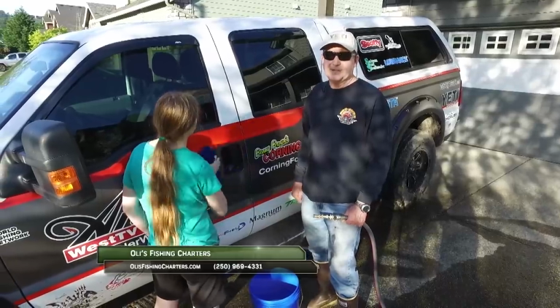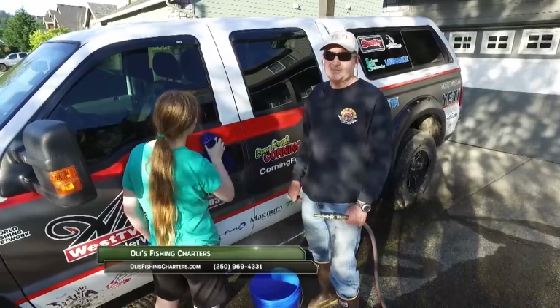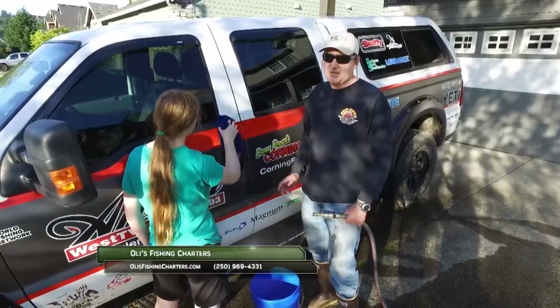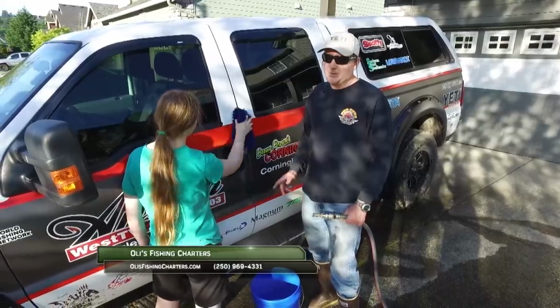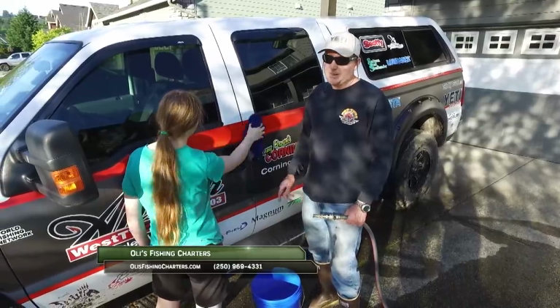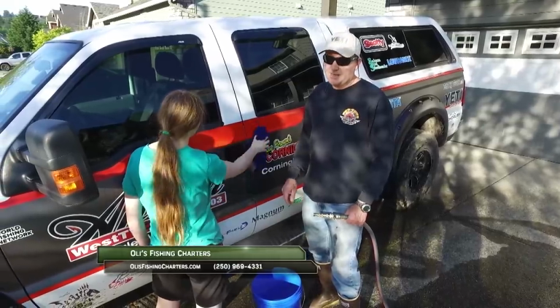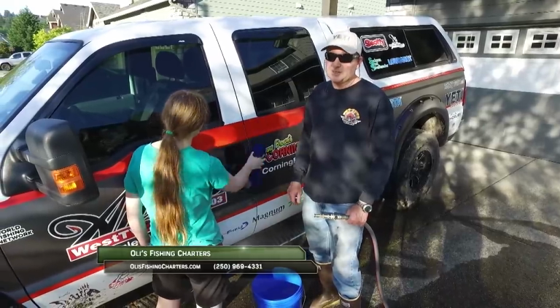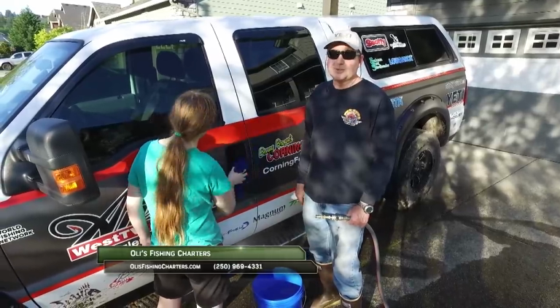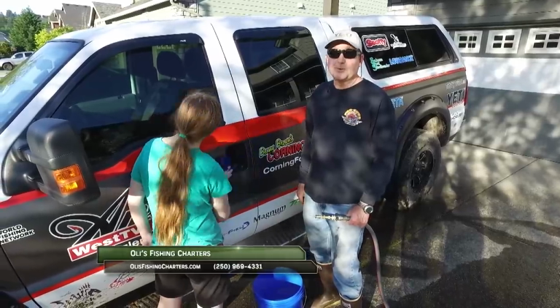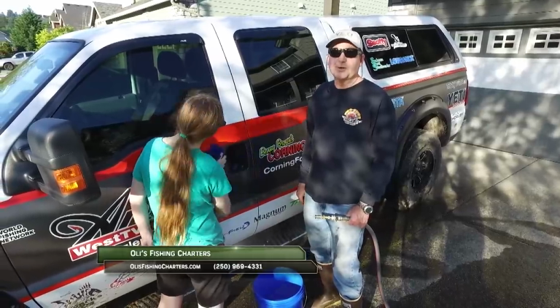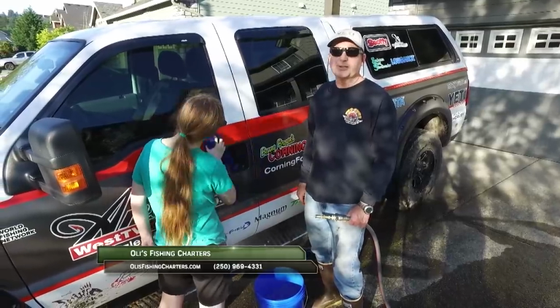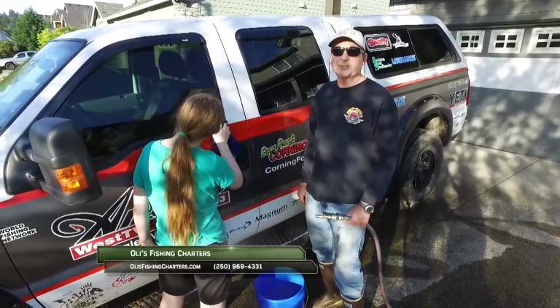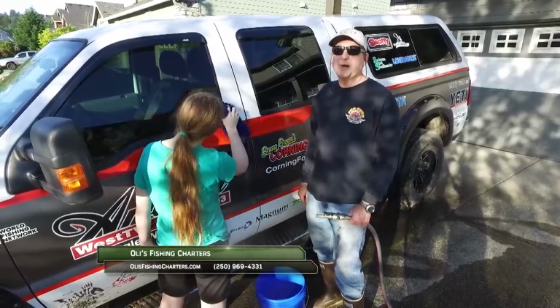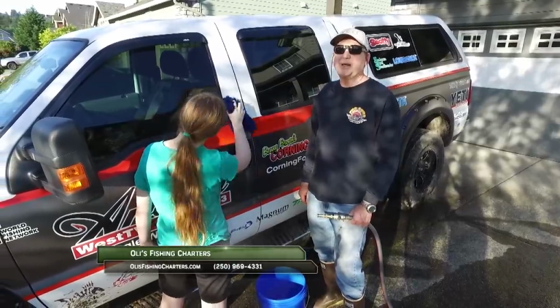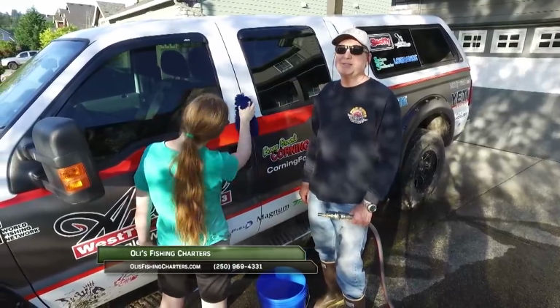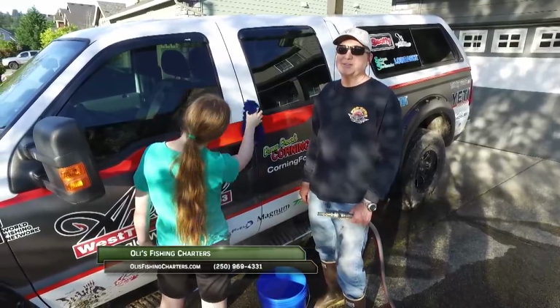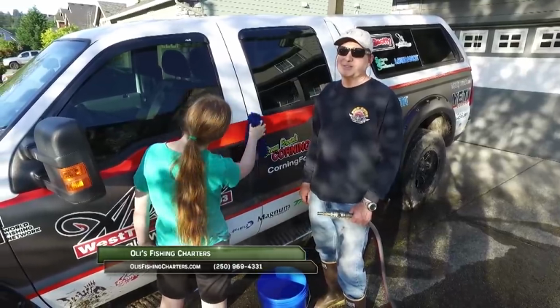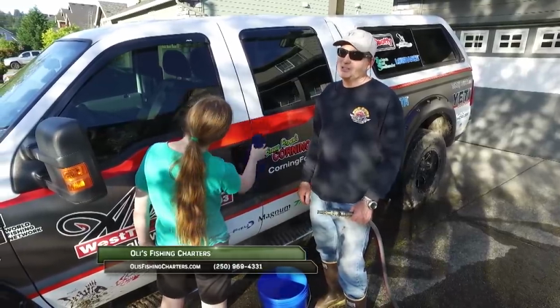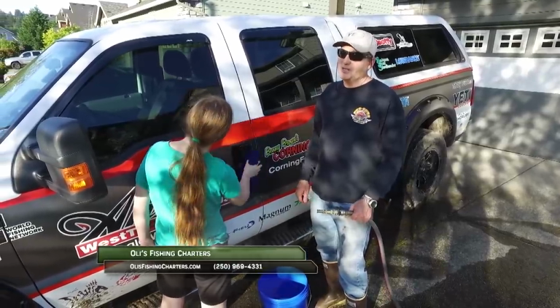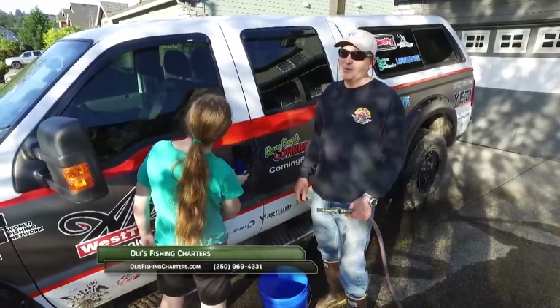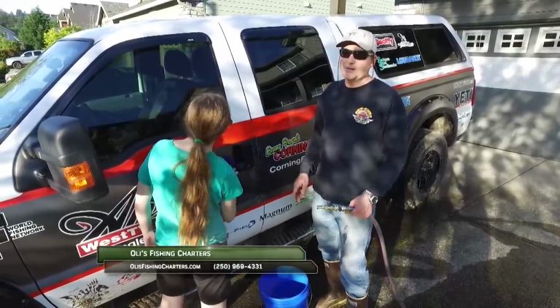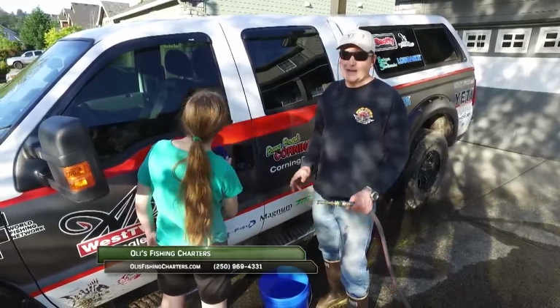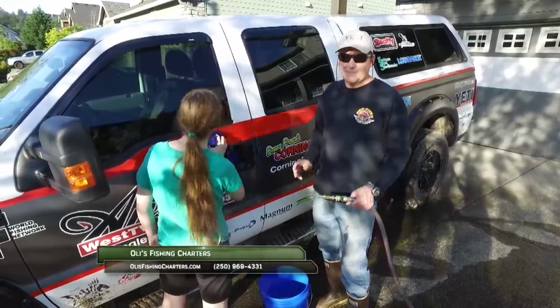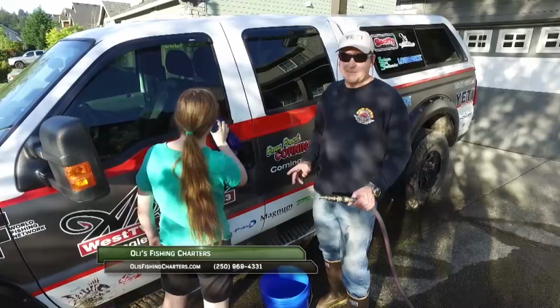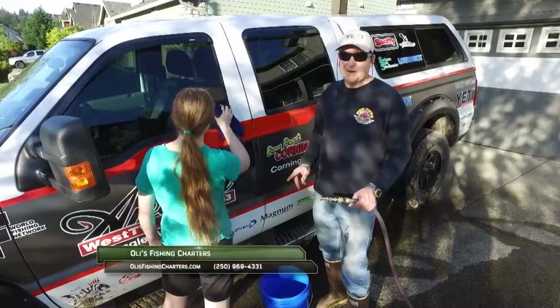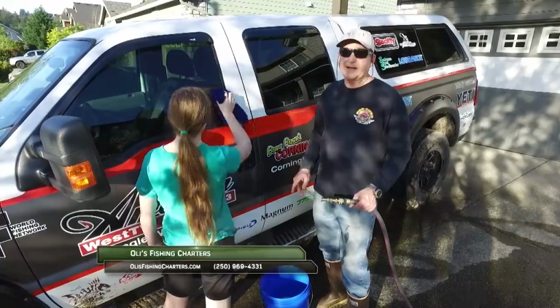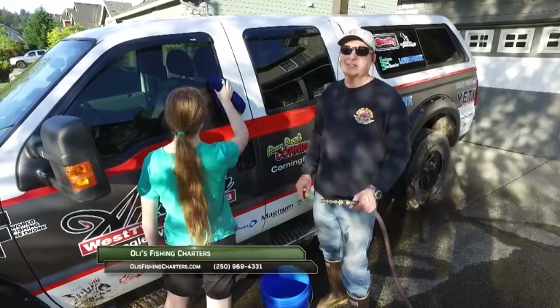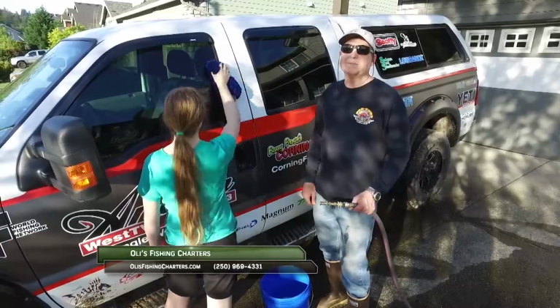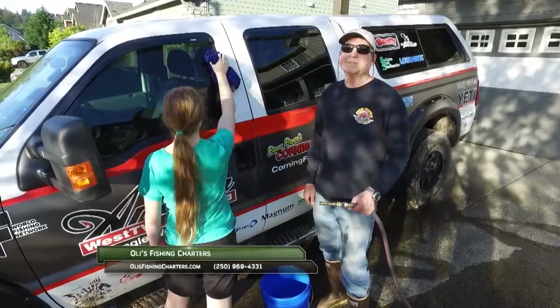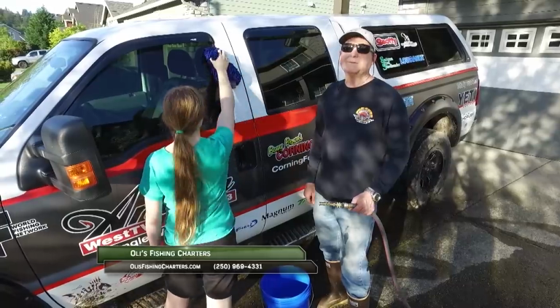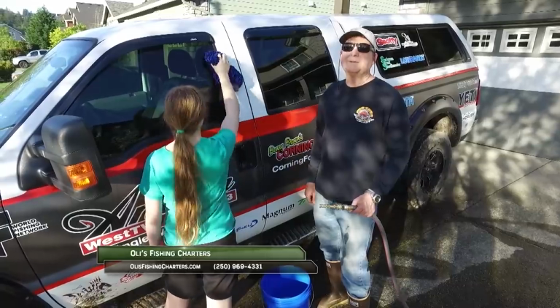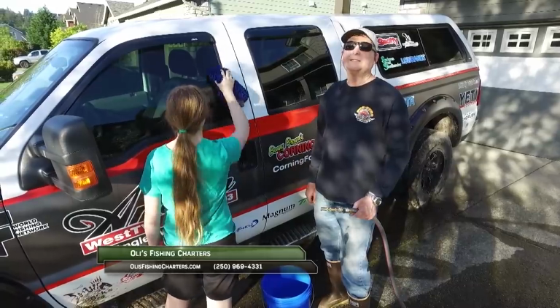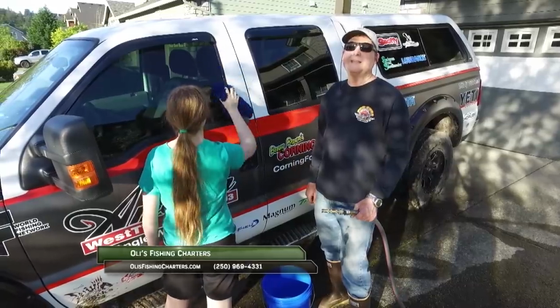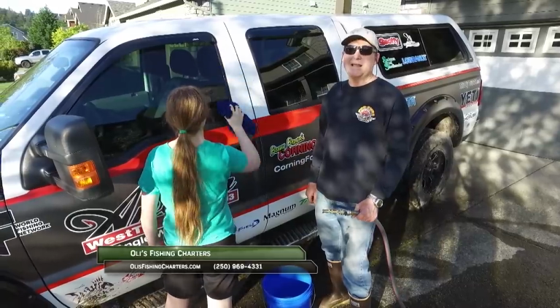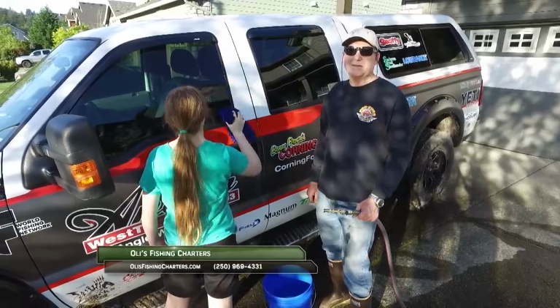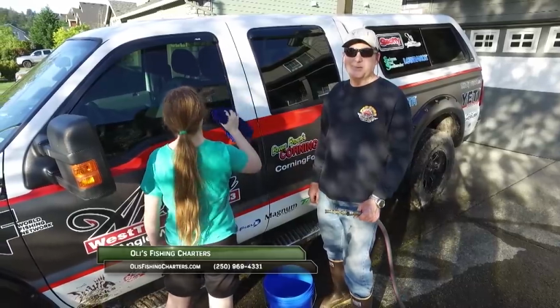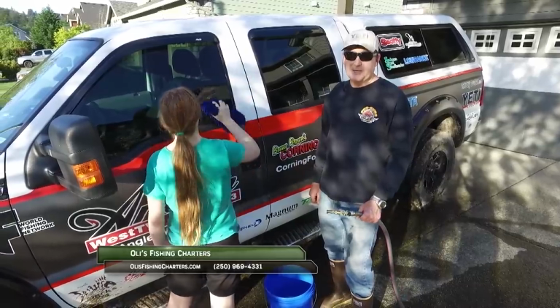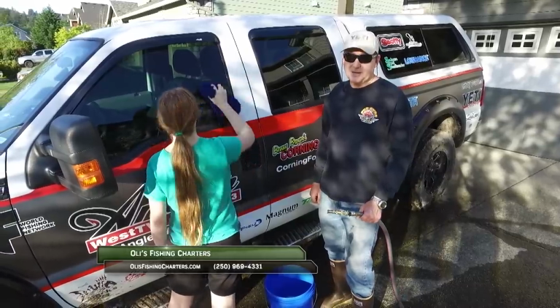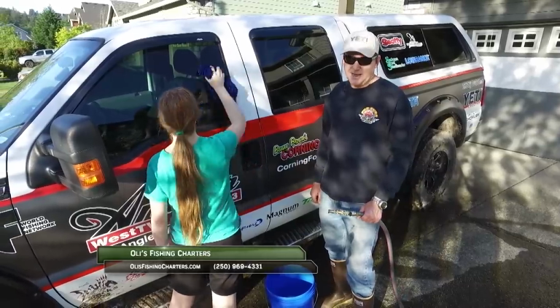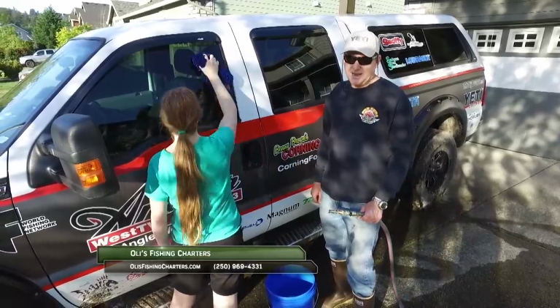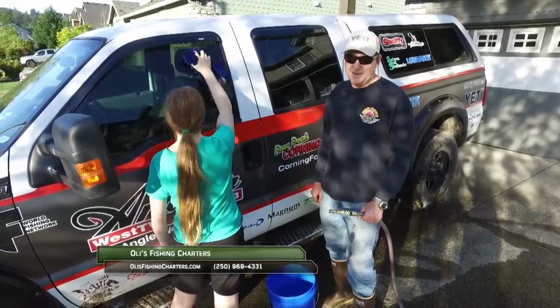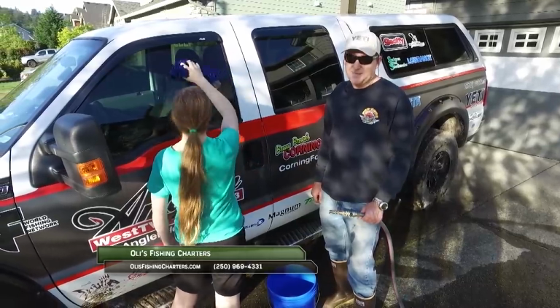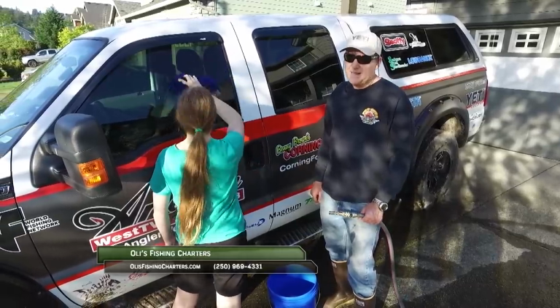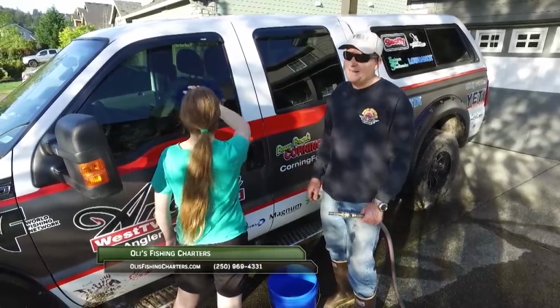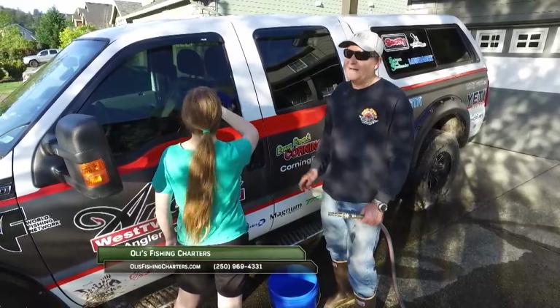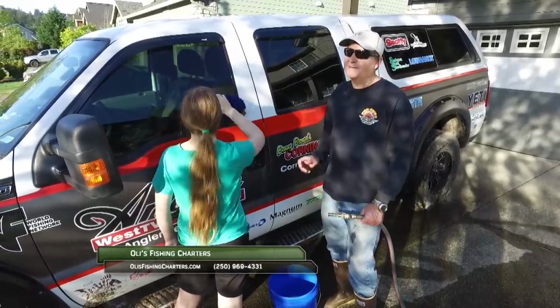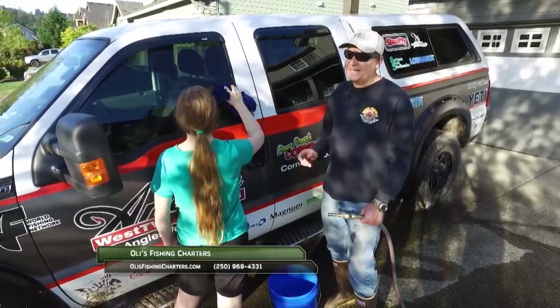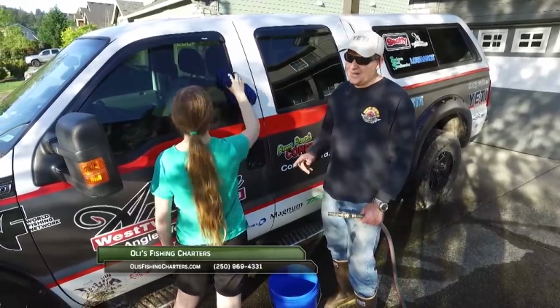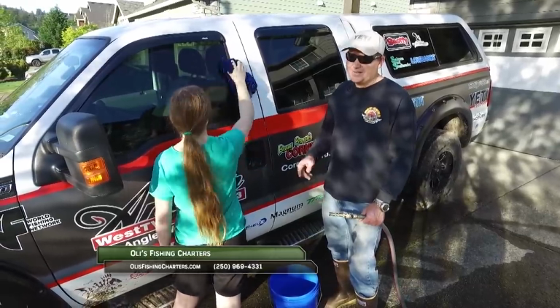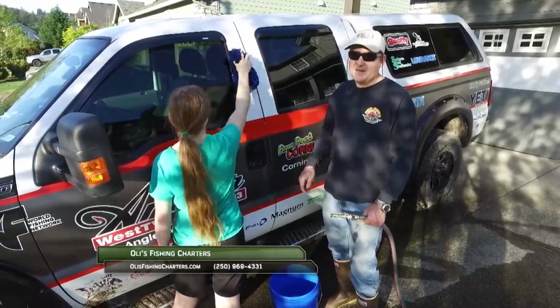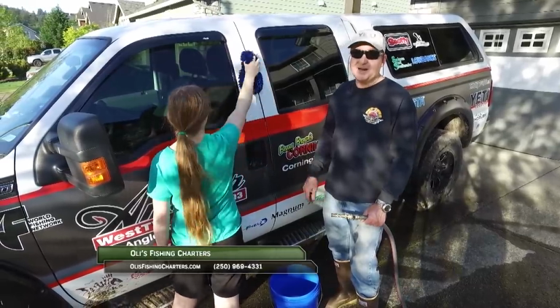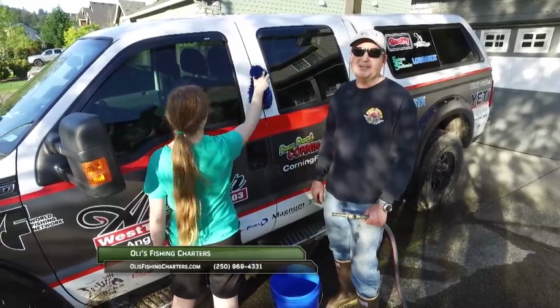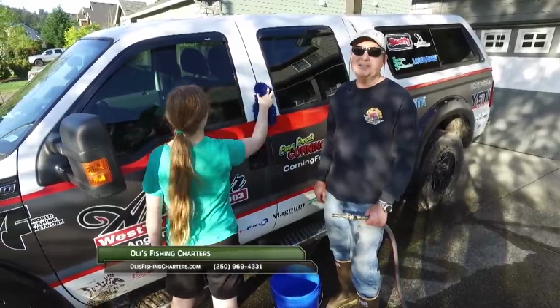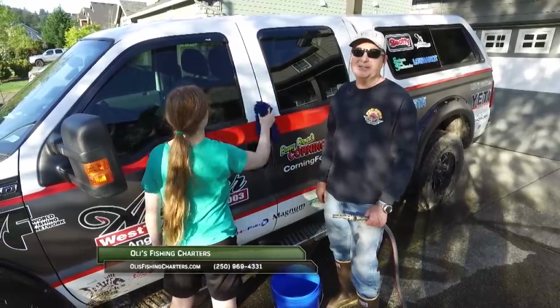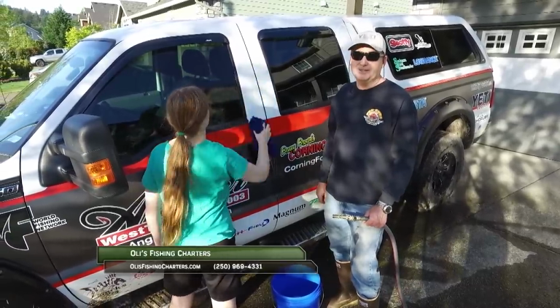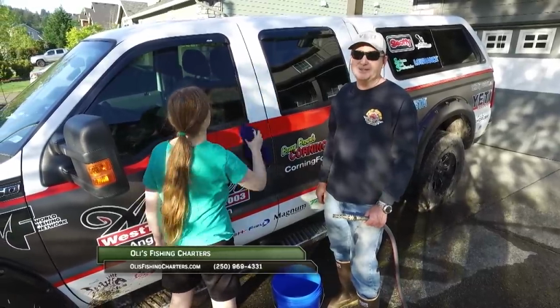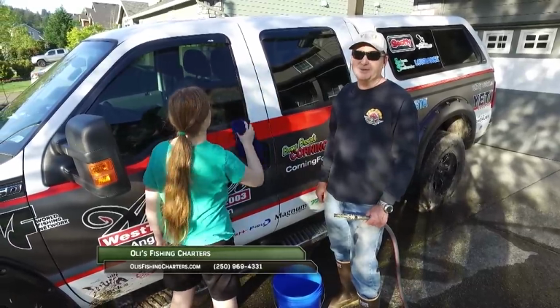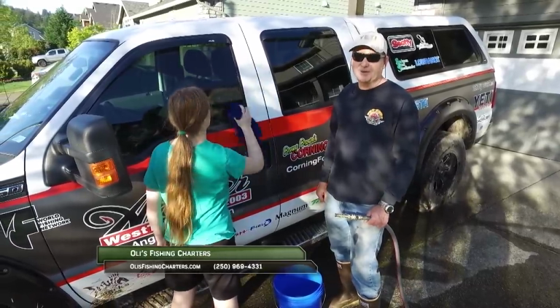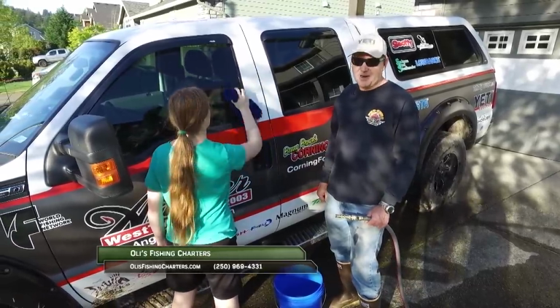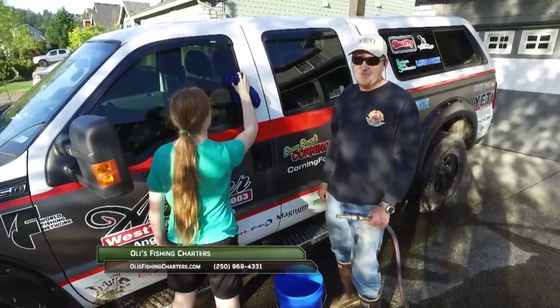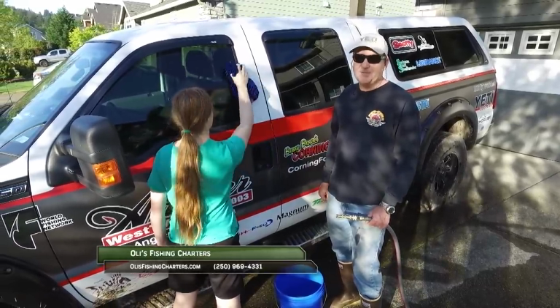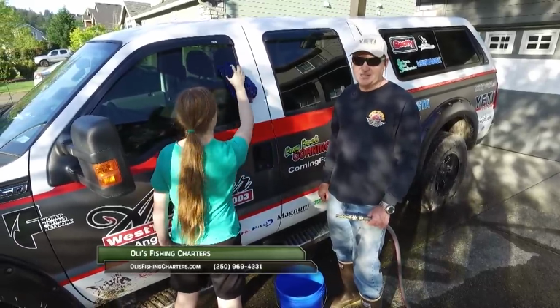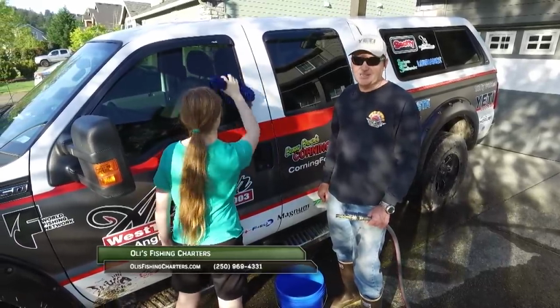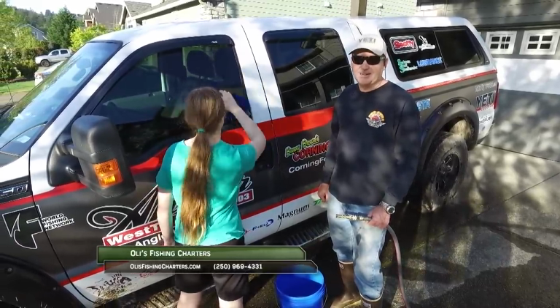Without the support of the sponsors, the show would not be possible. So please thank them when you can. Now get out there and do some great fishing.